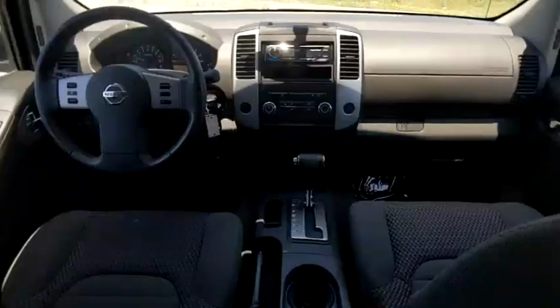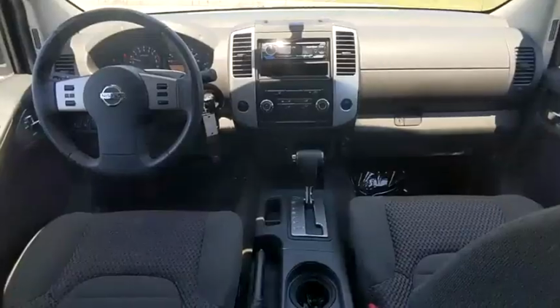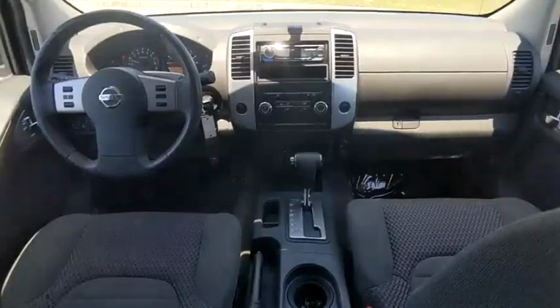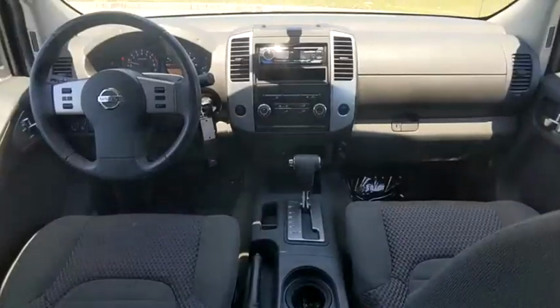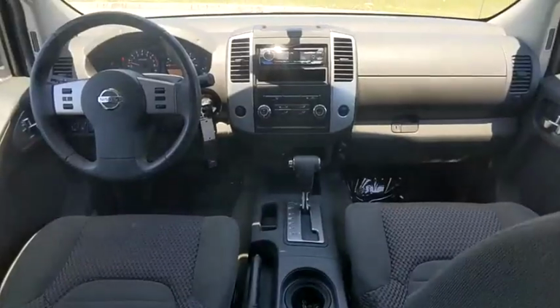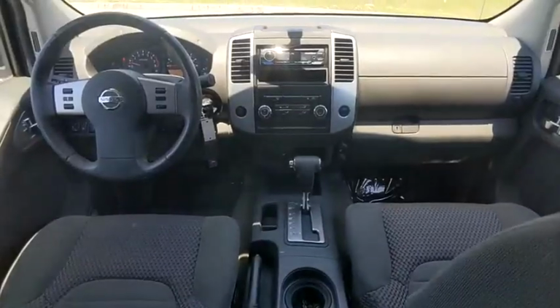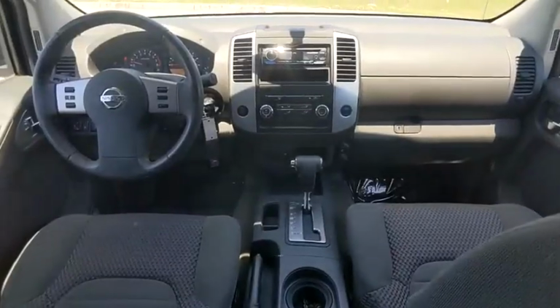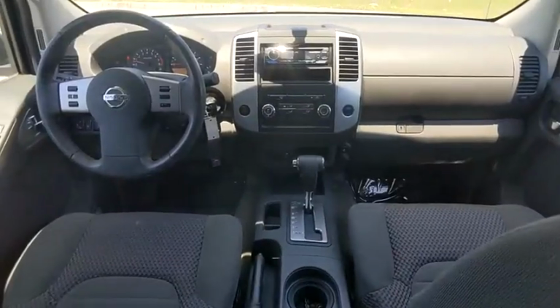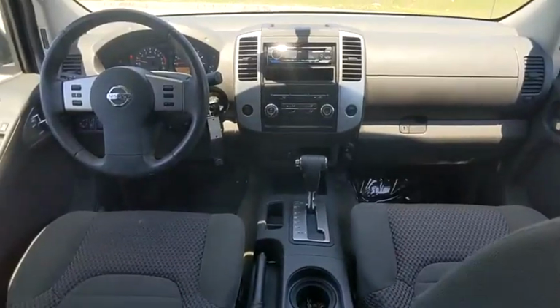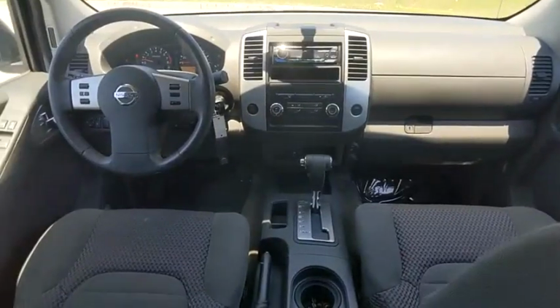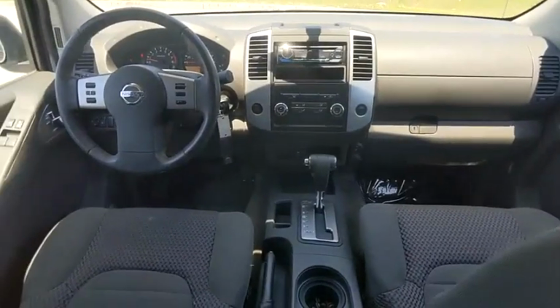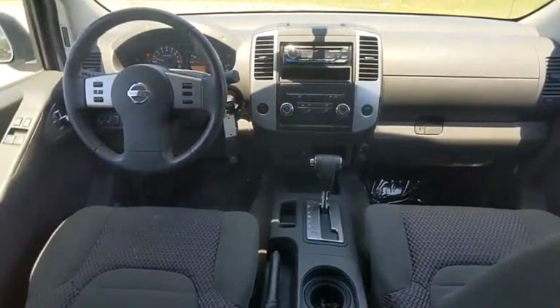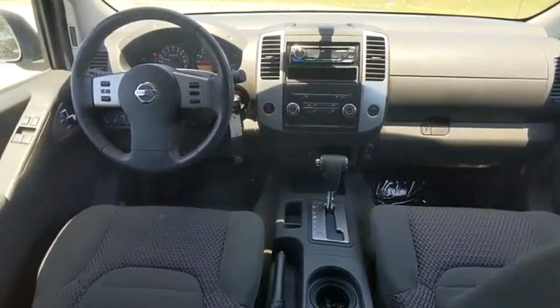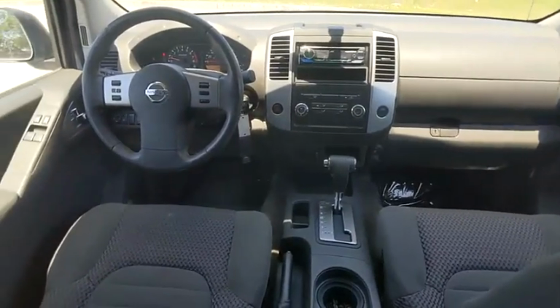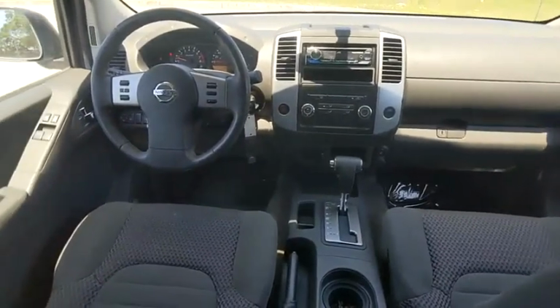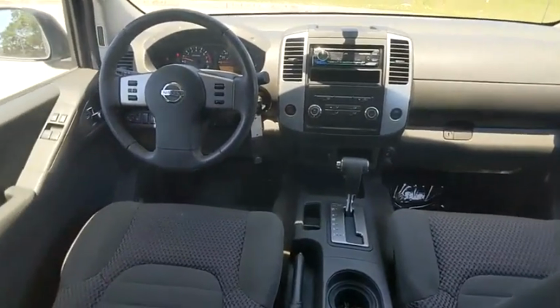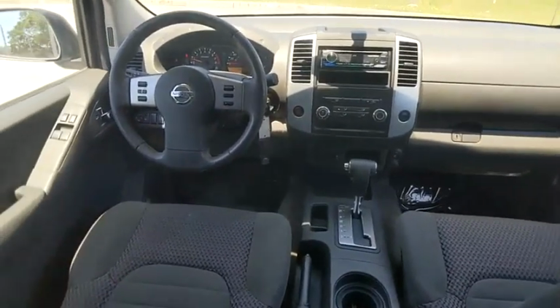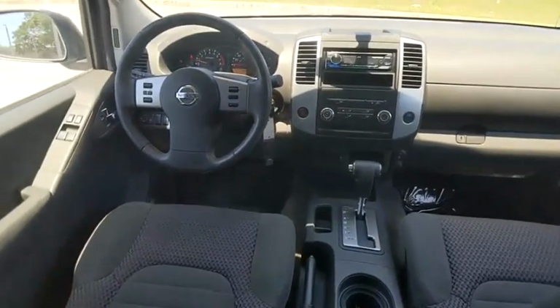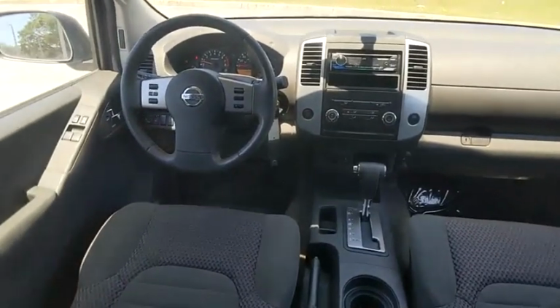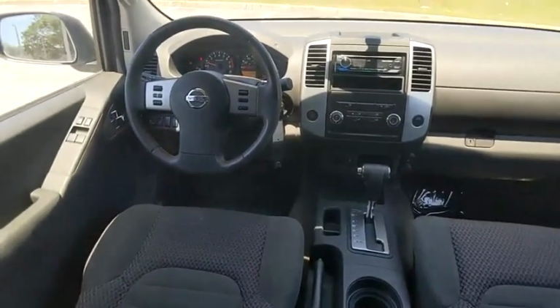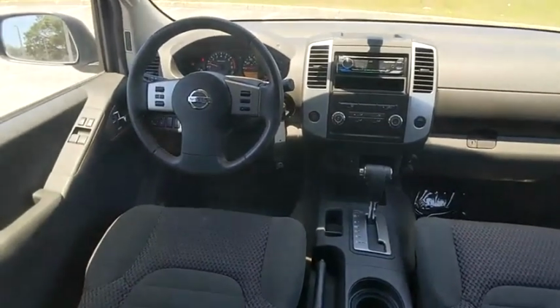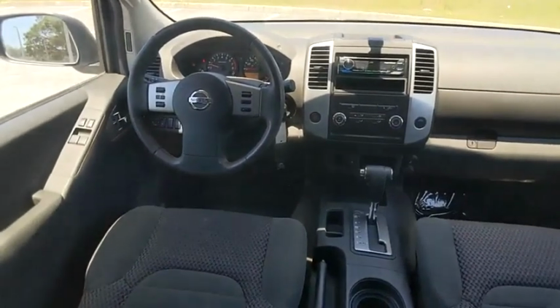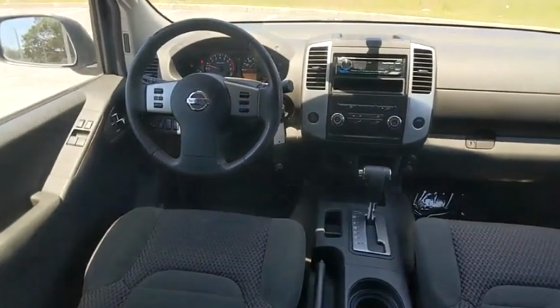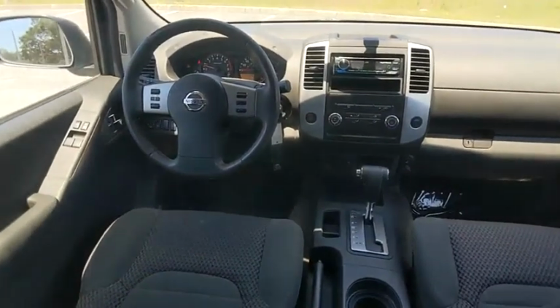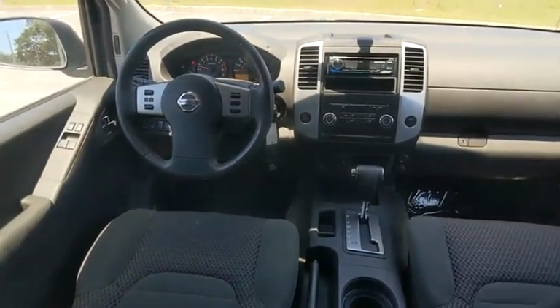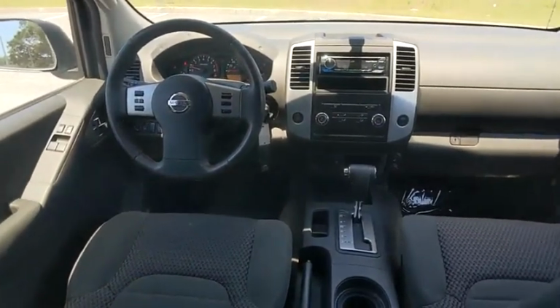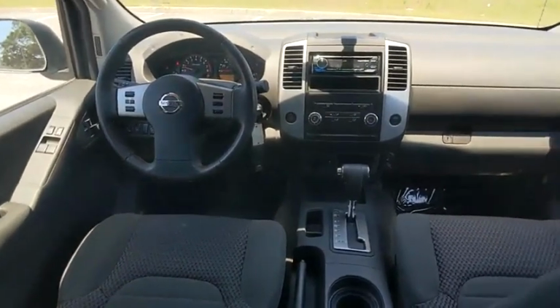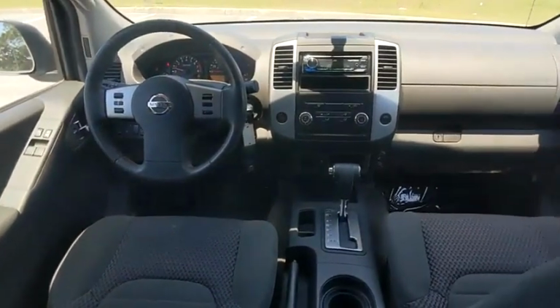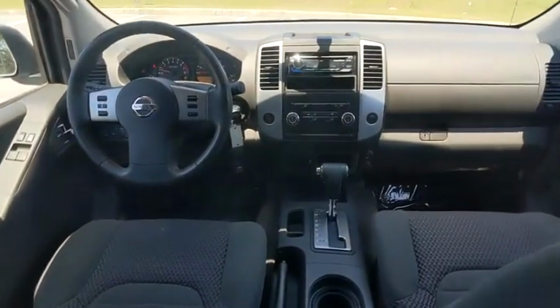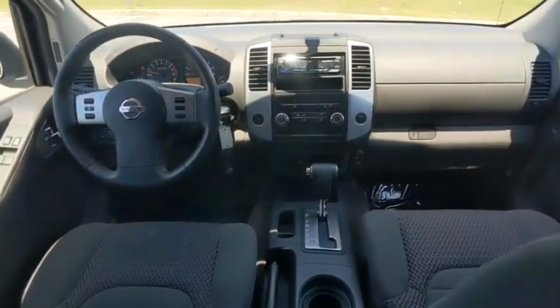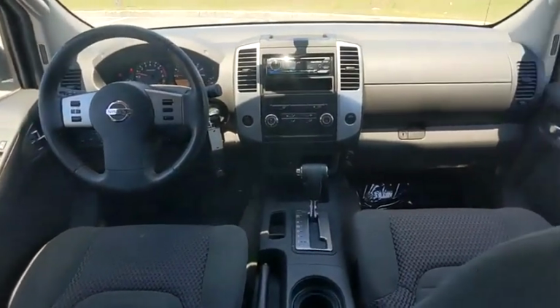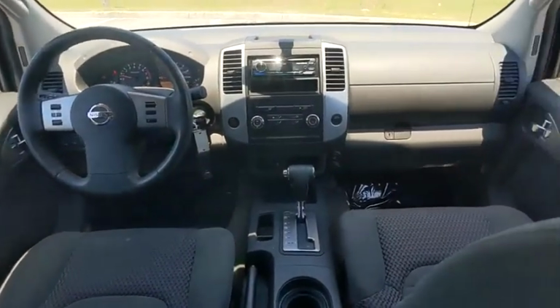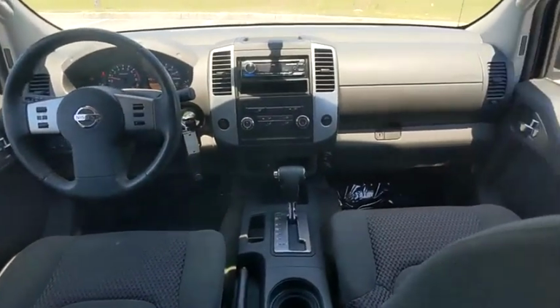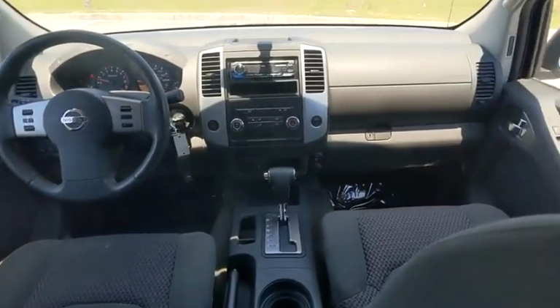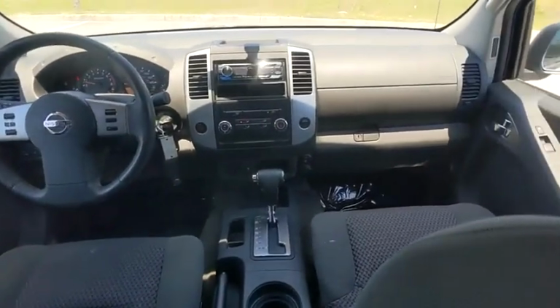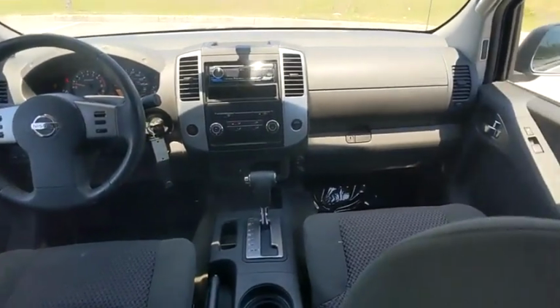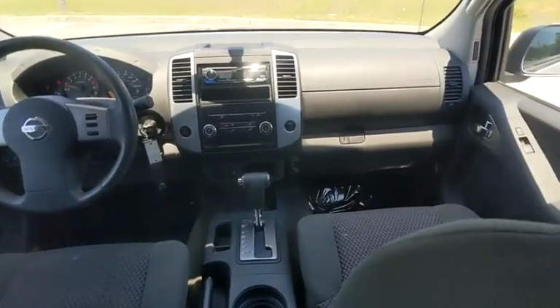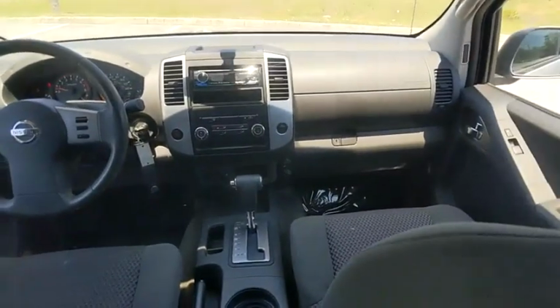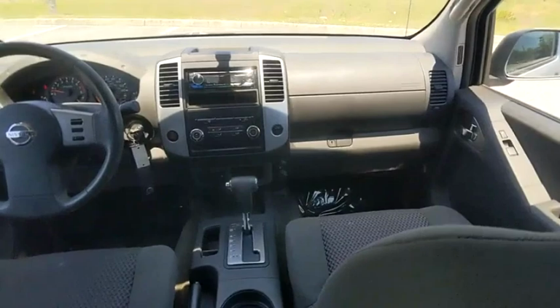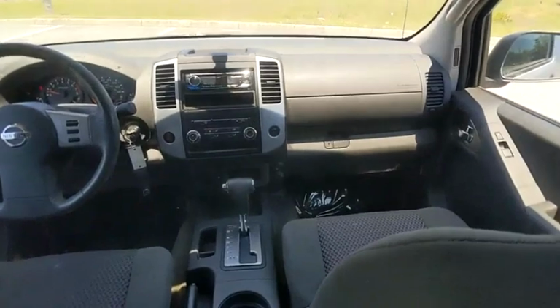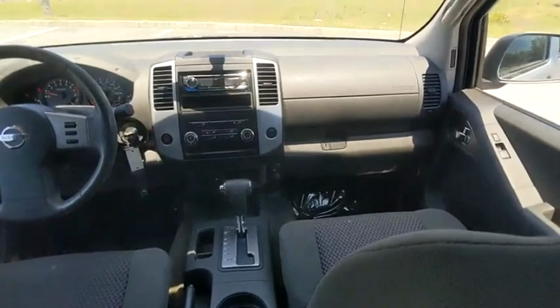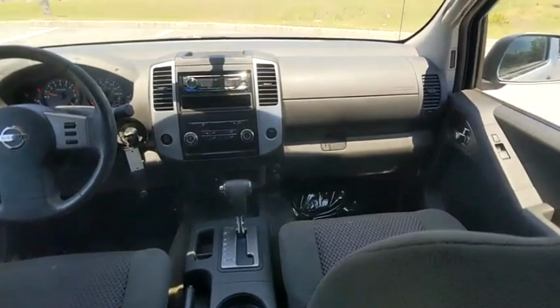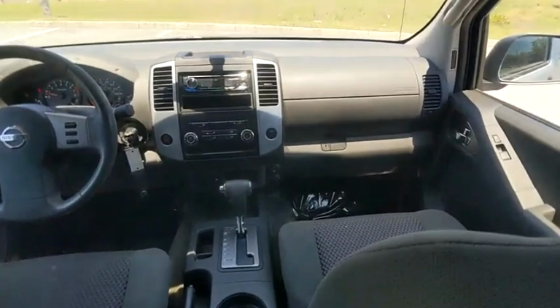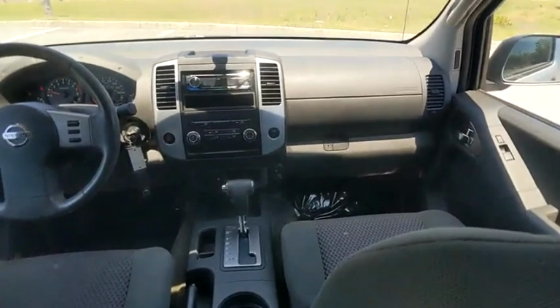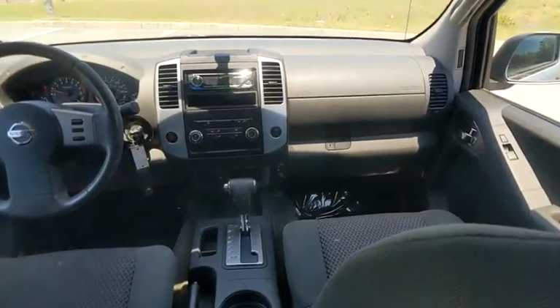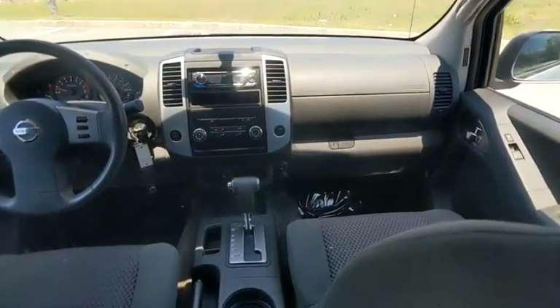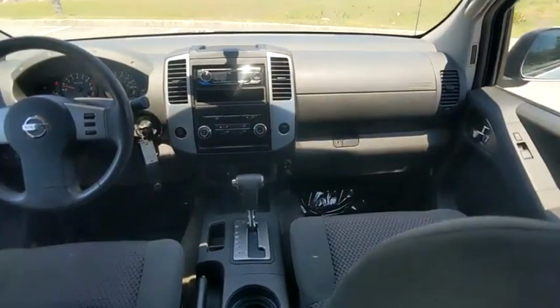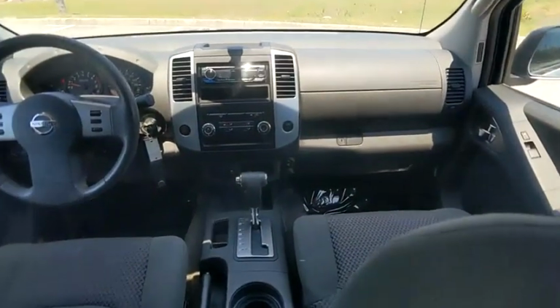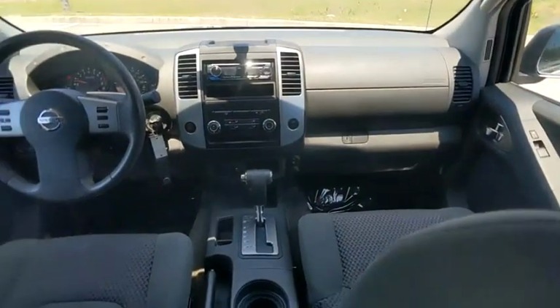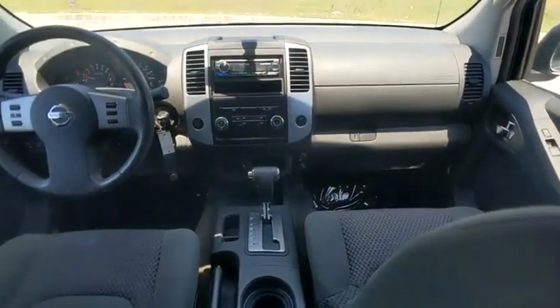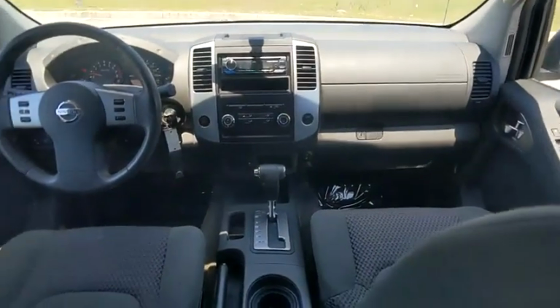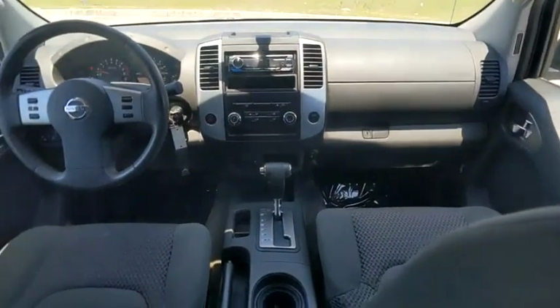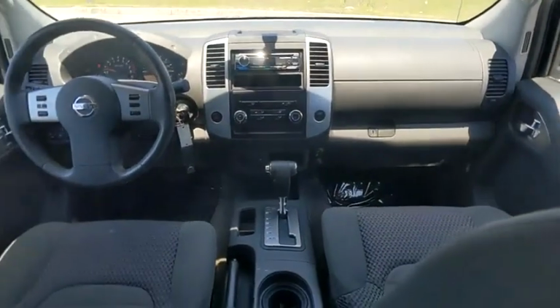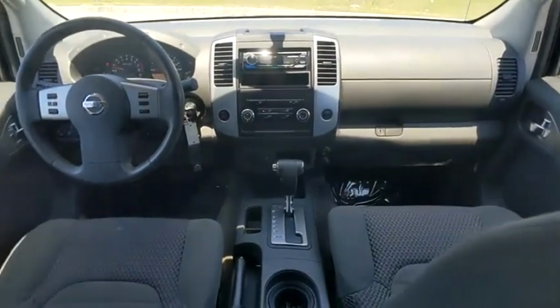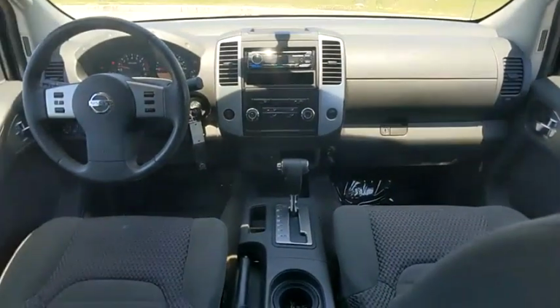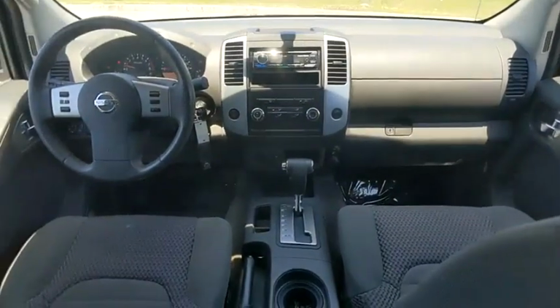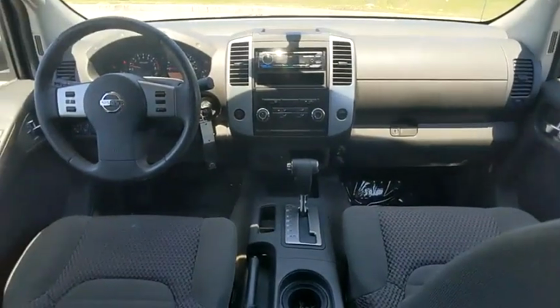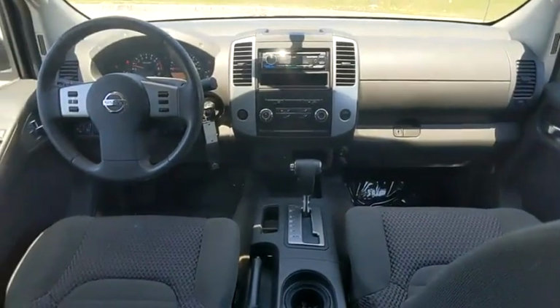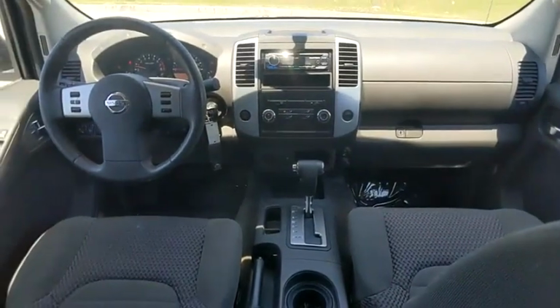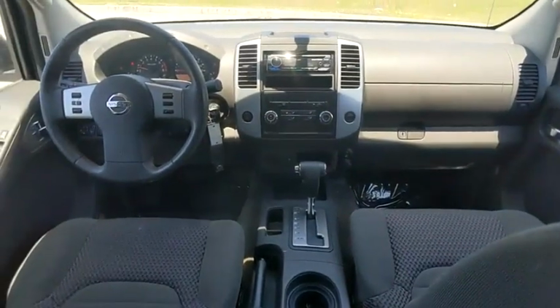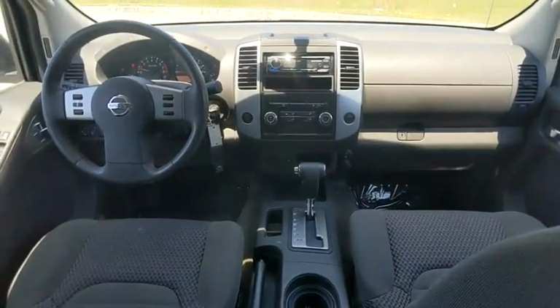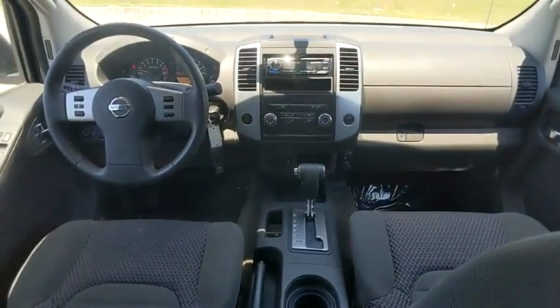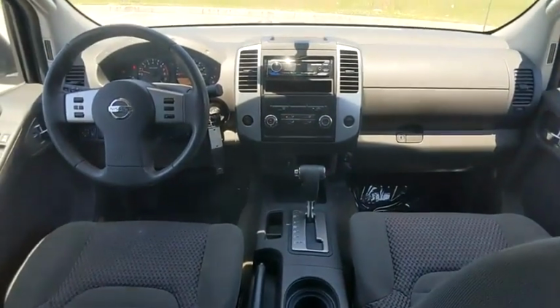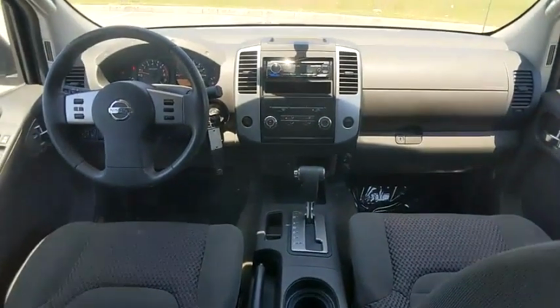This vehicle has less than 115,000 miles. Here are some of this vehicle's great options: tire pressure monitor,